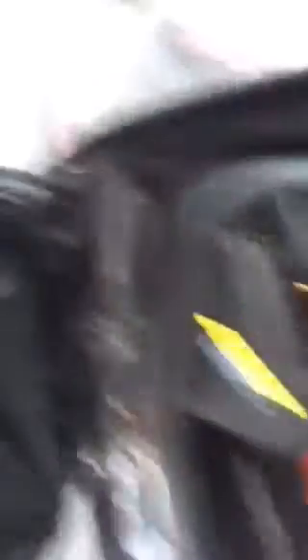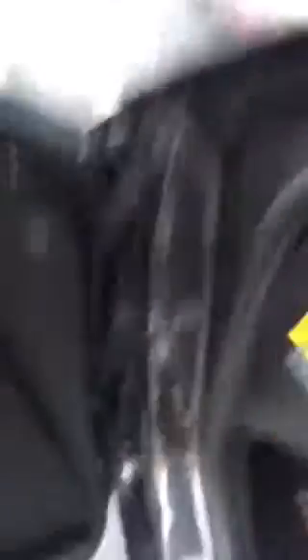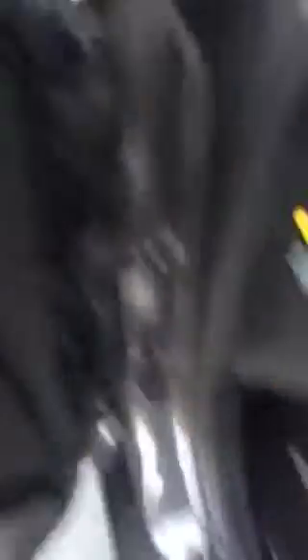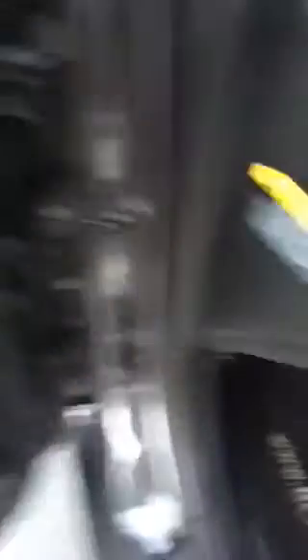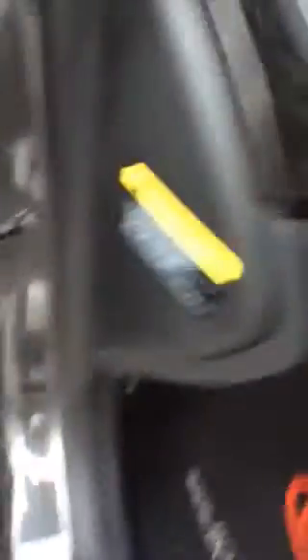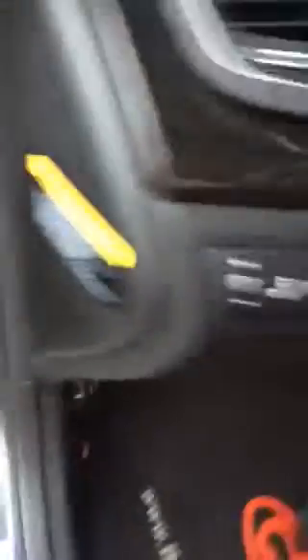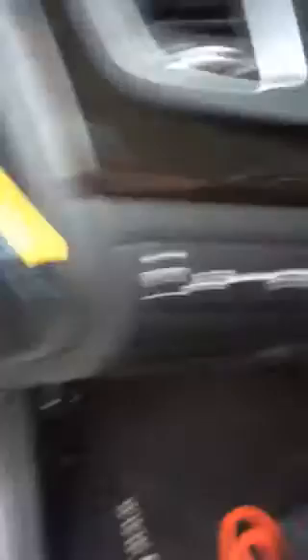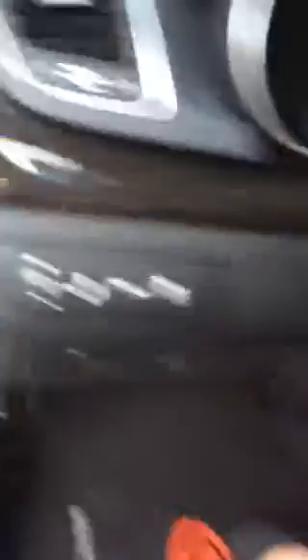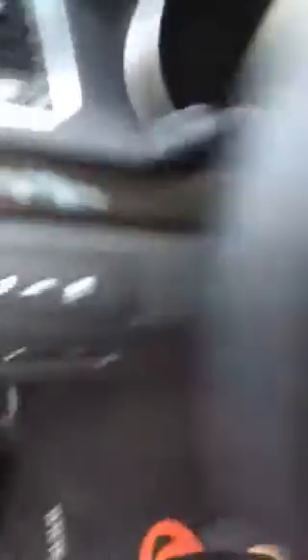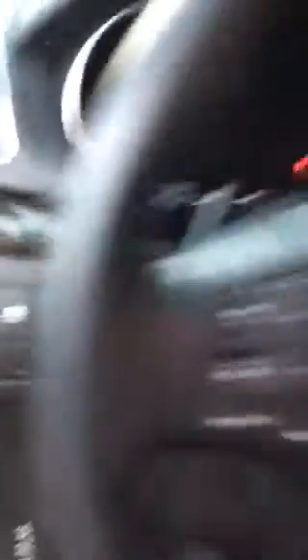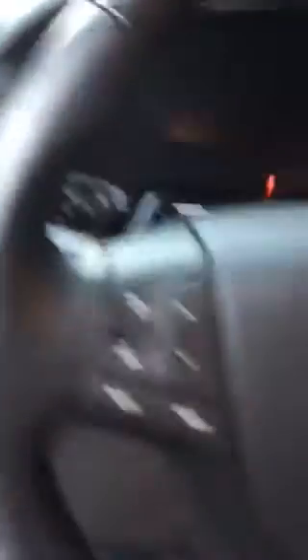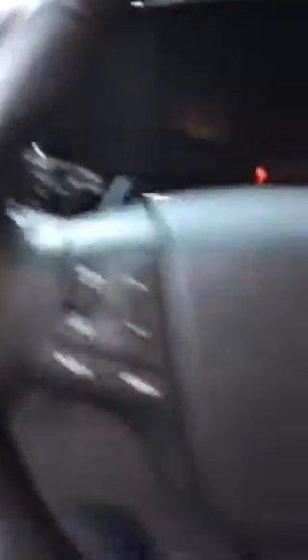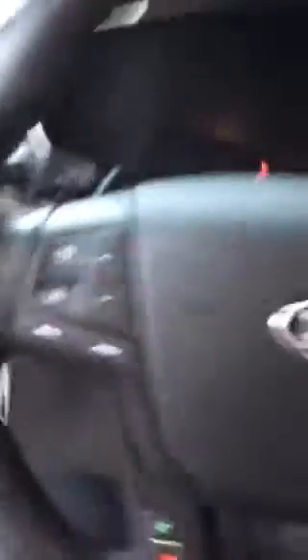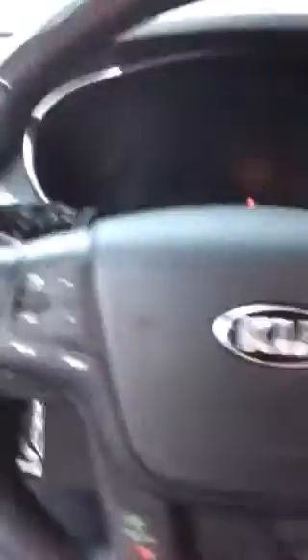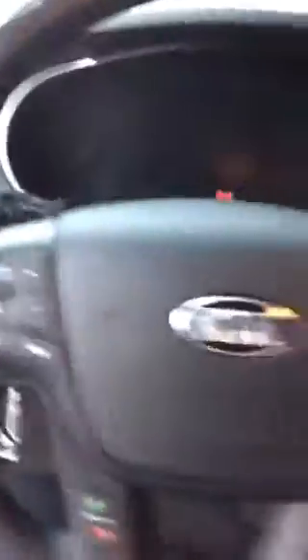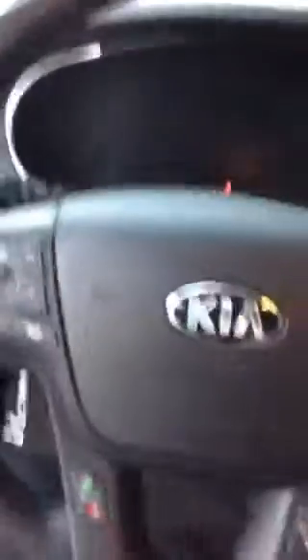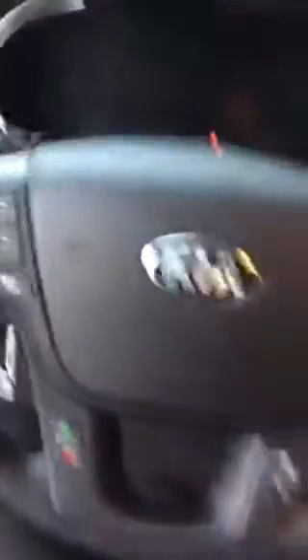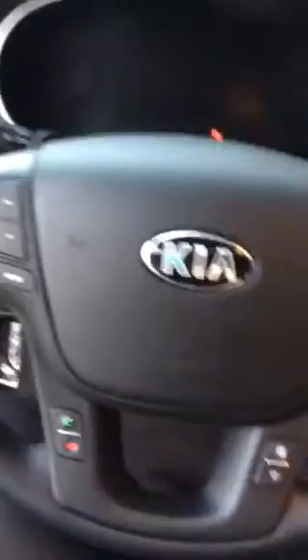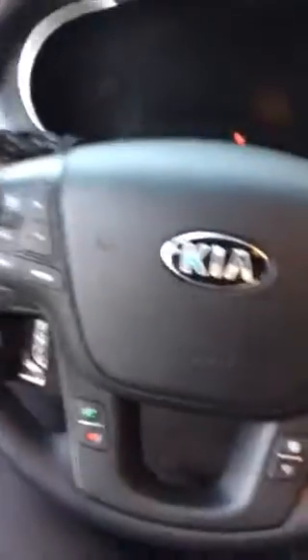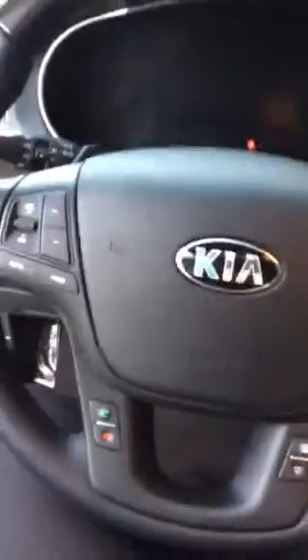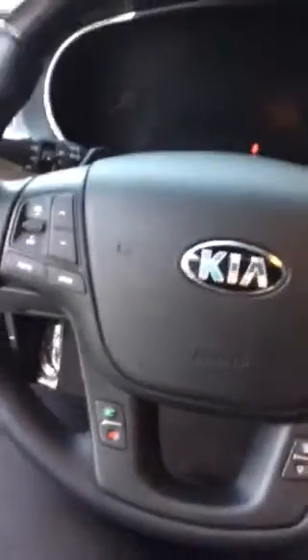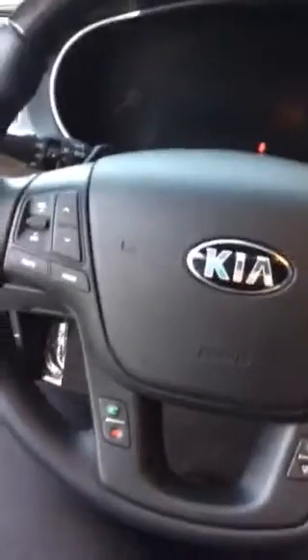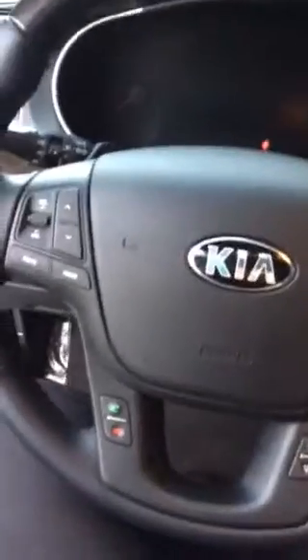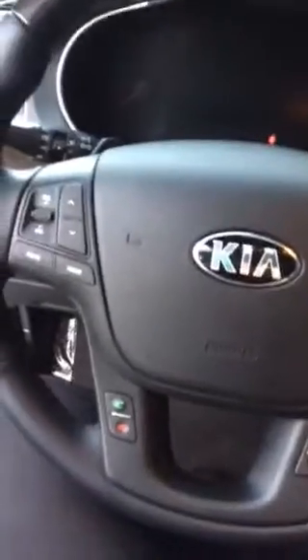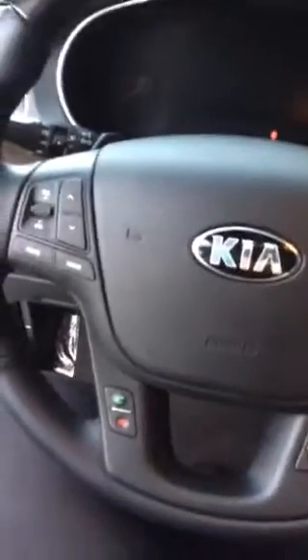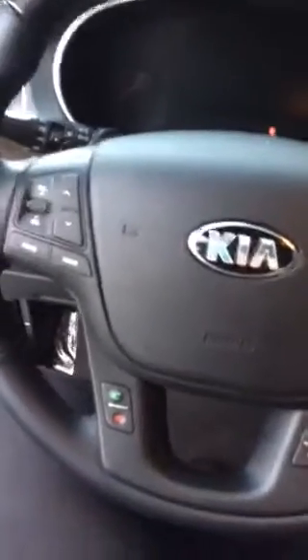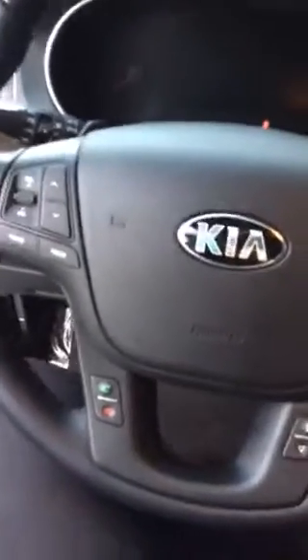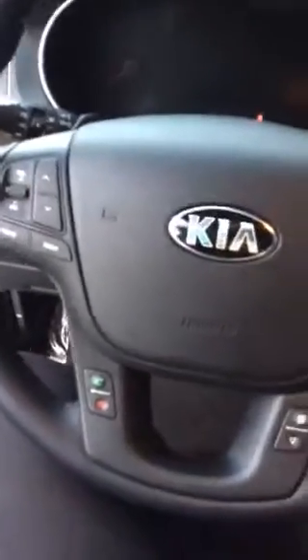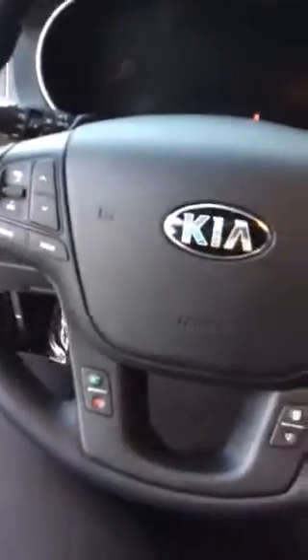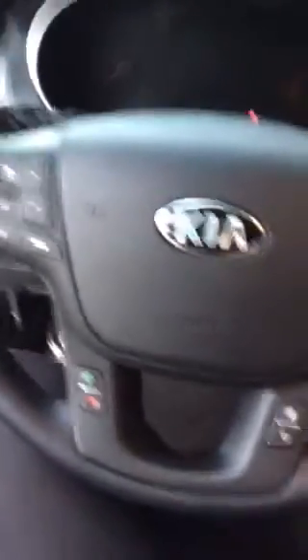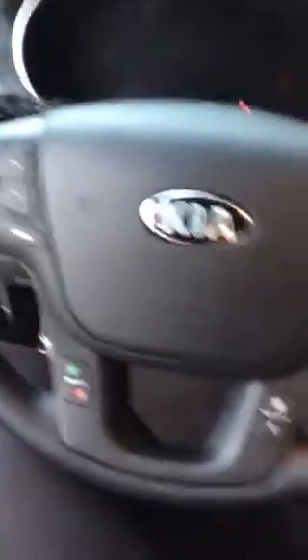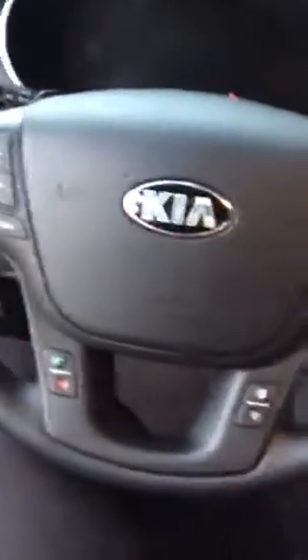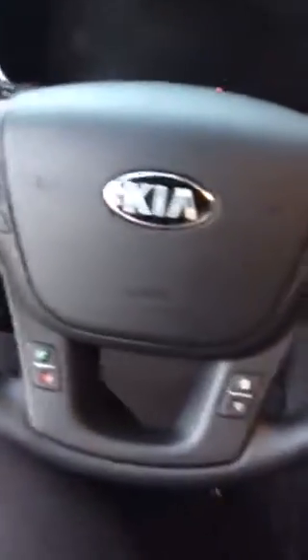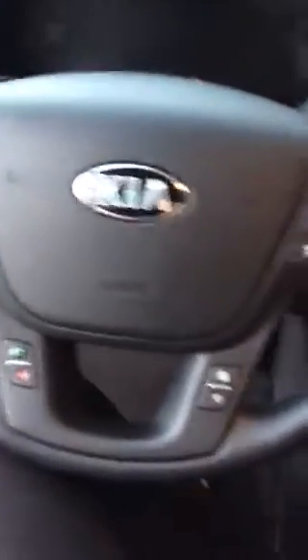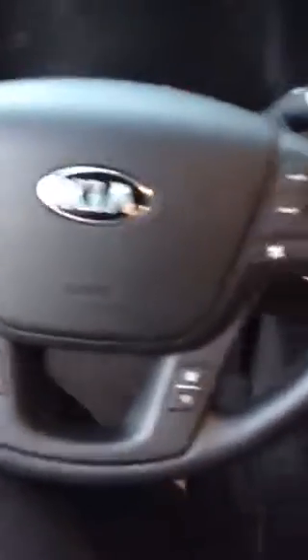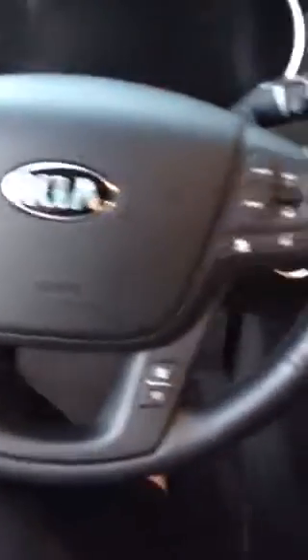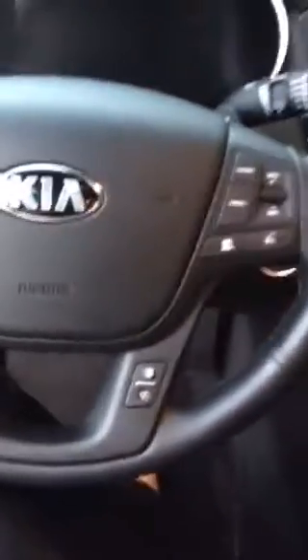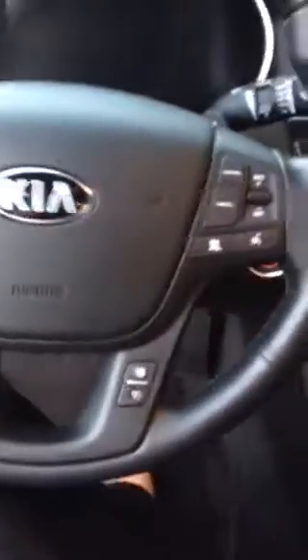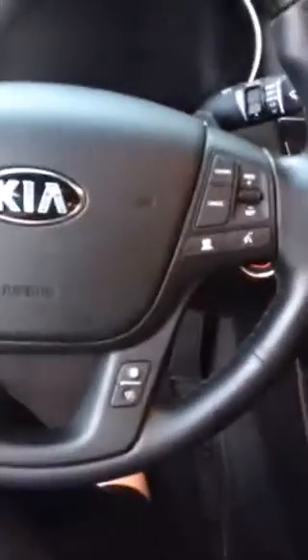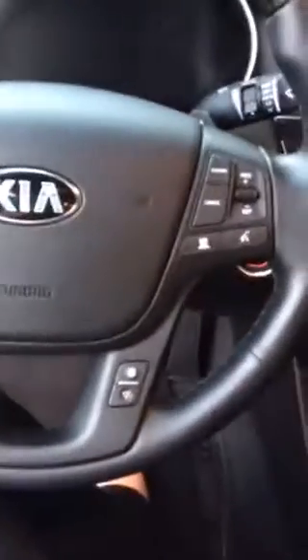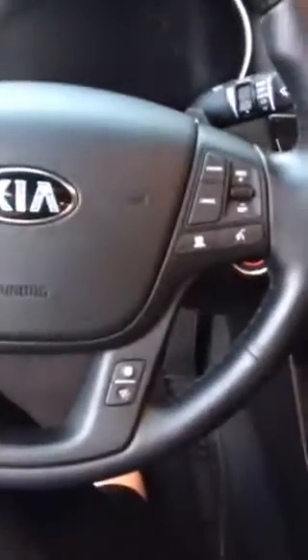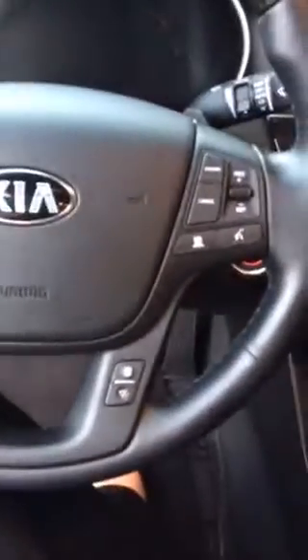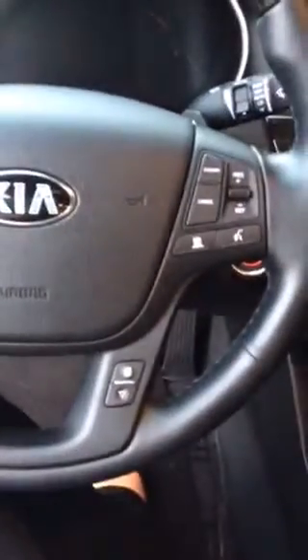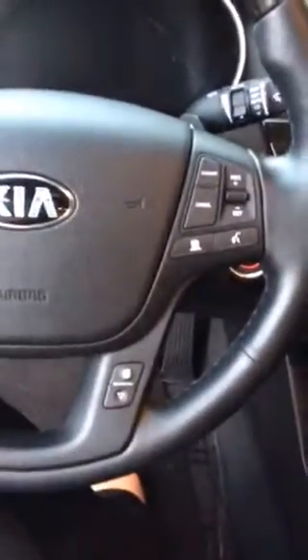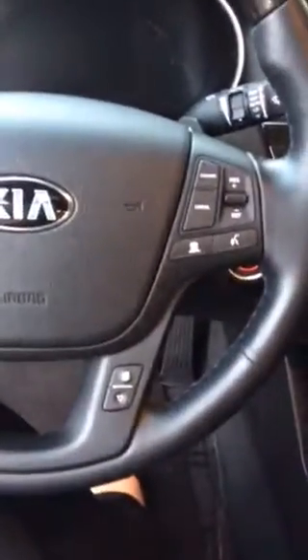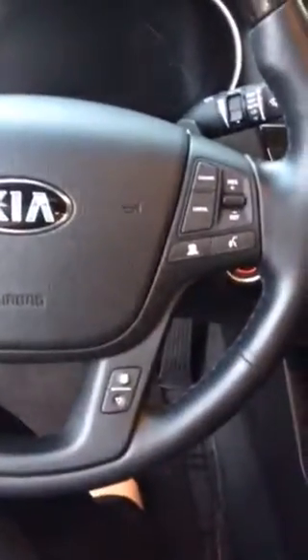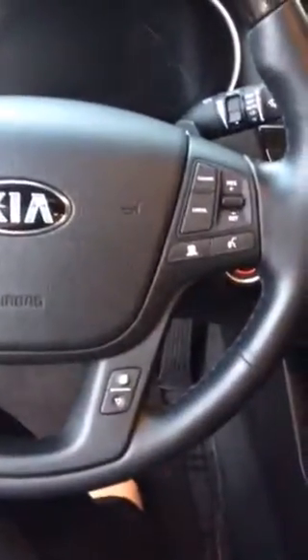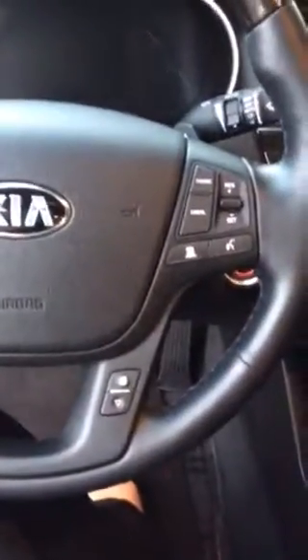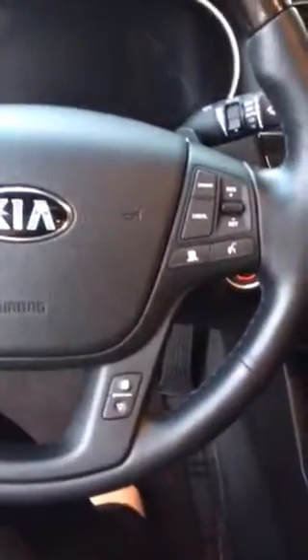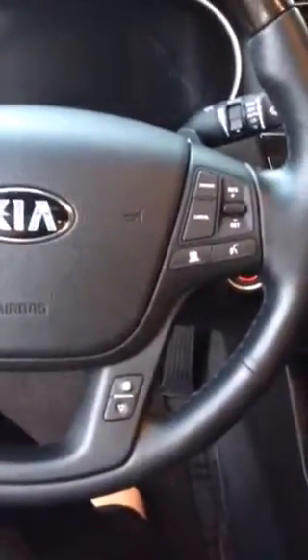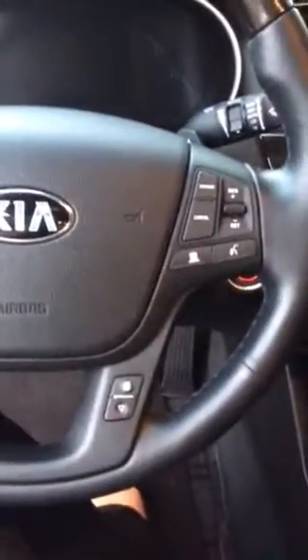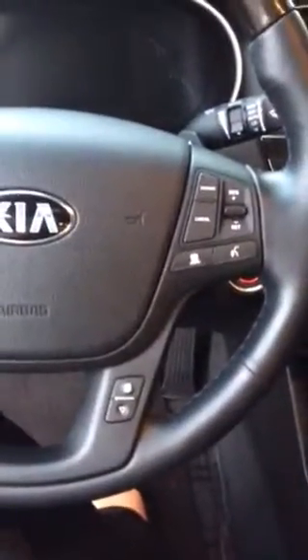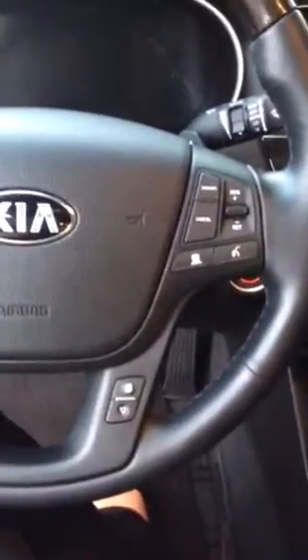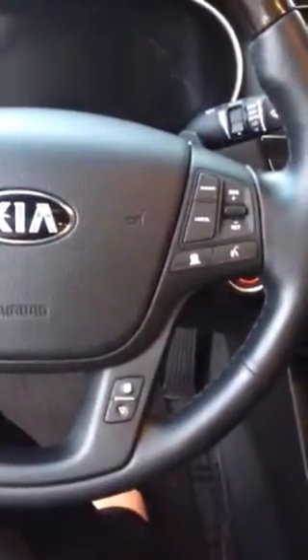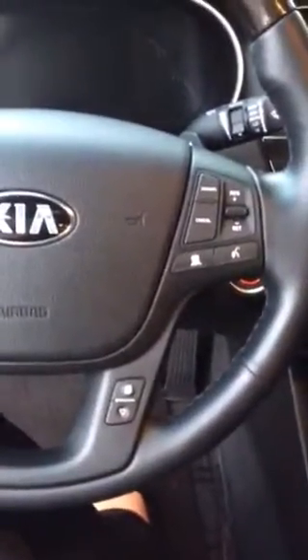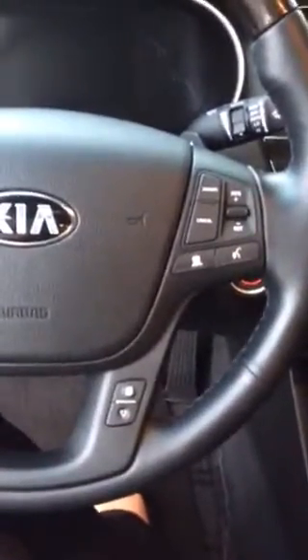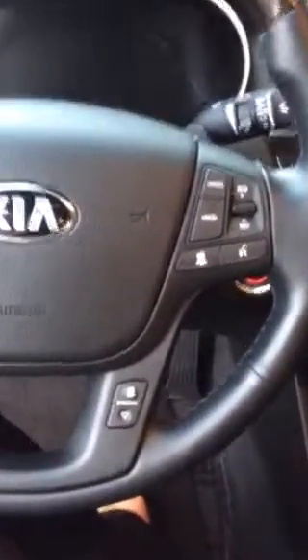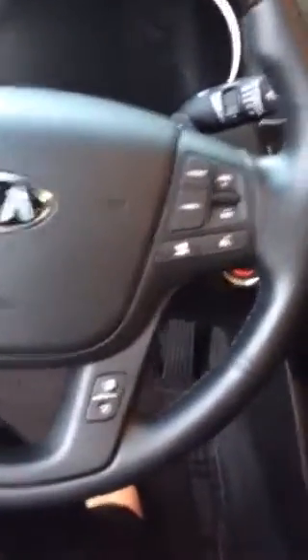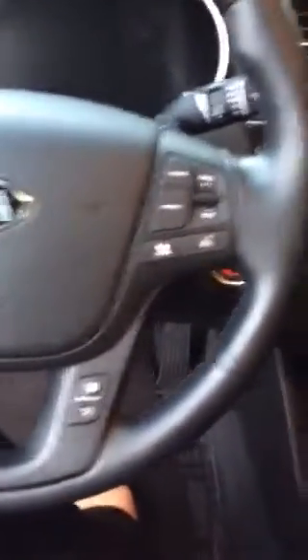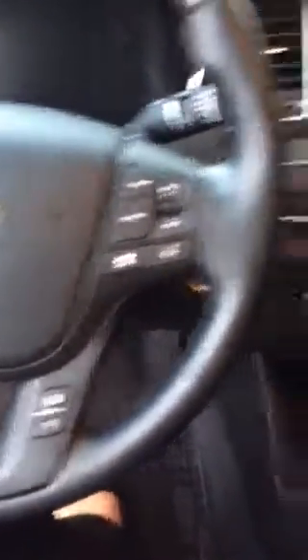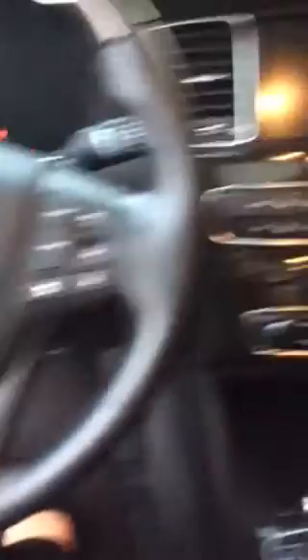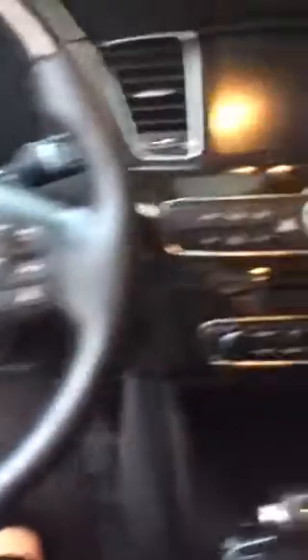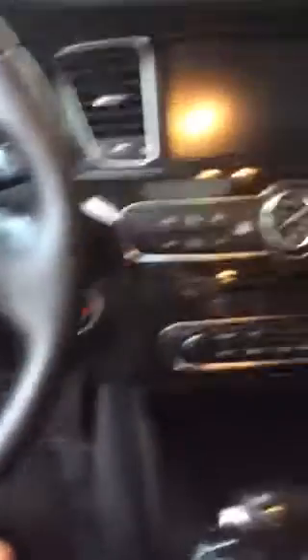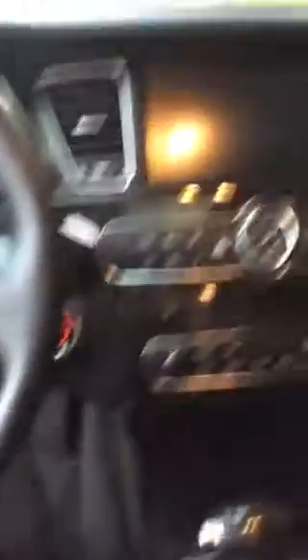If you go ahead and jump in, you can see you've got your audio controls as well as your hands-free calling and your cruise control, all available on the steering wheel.